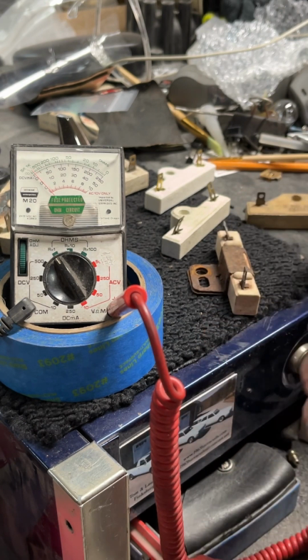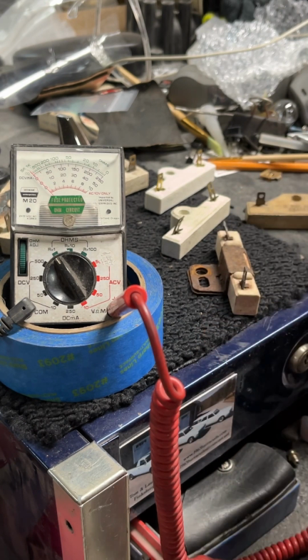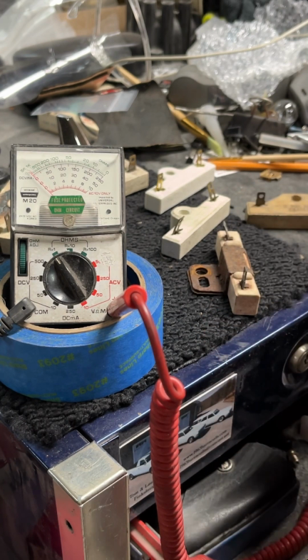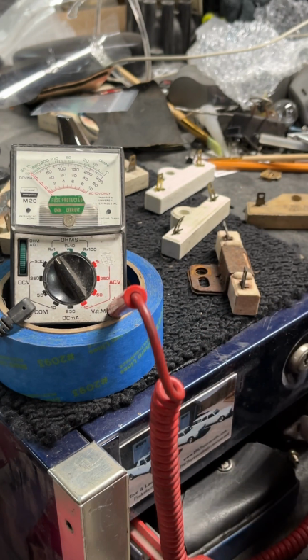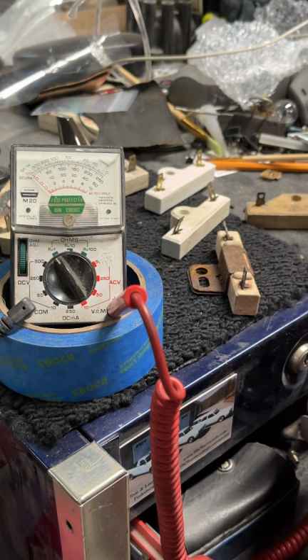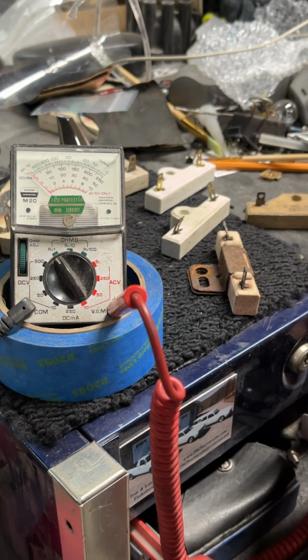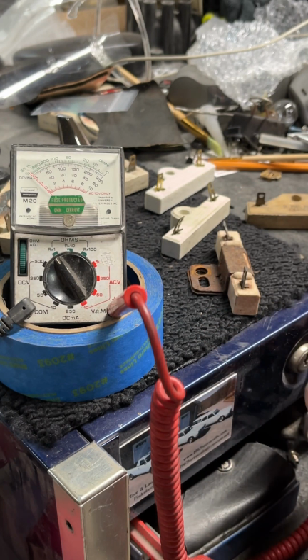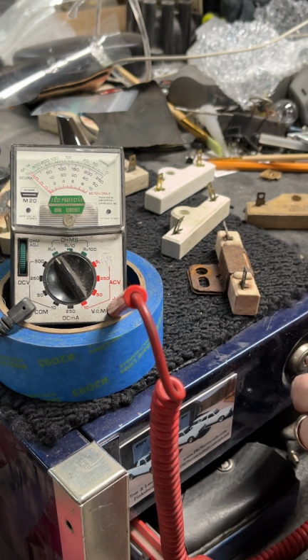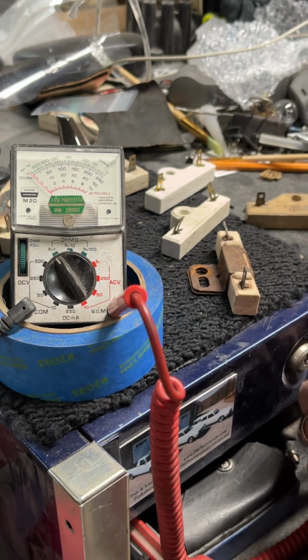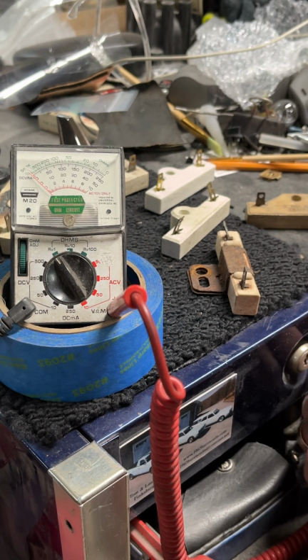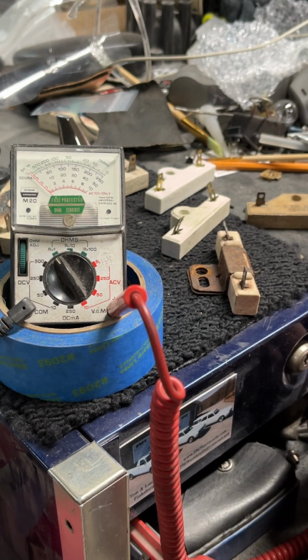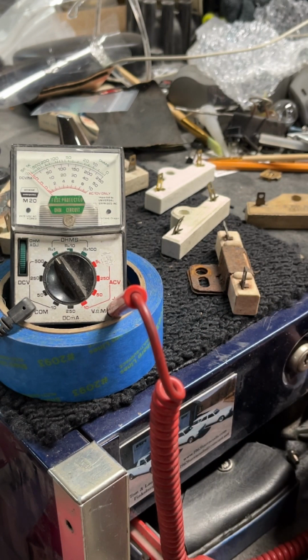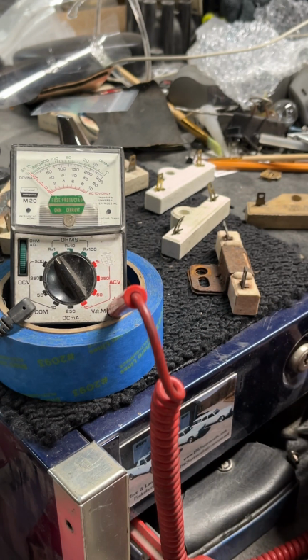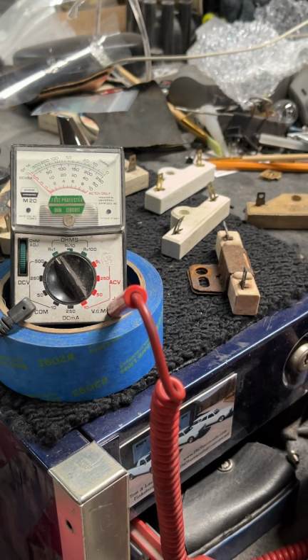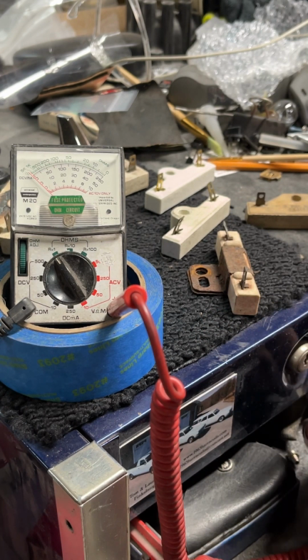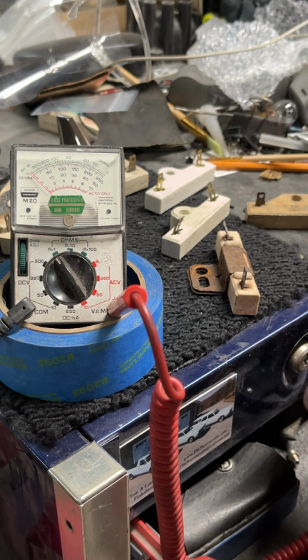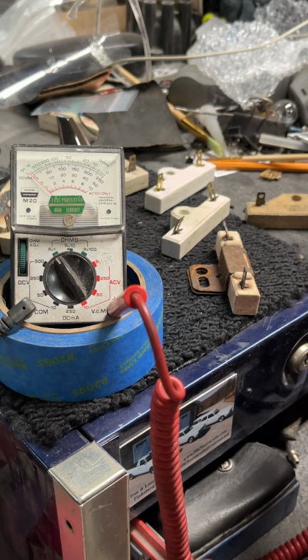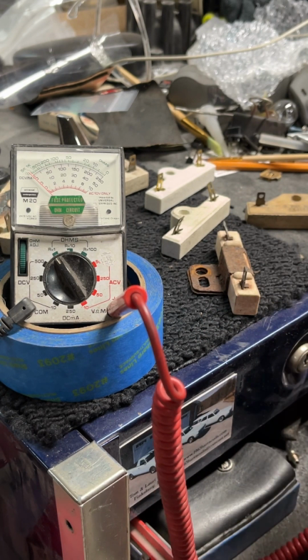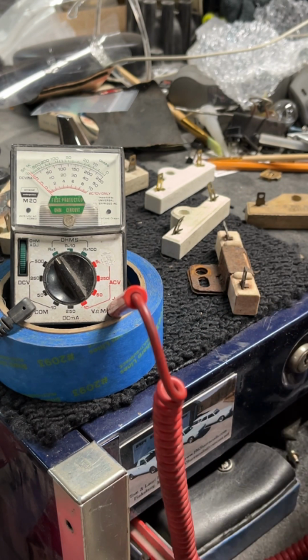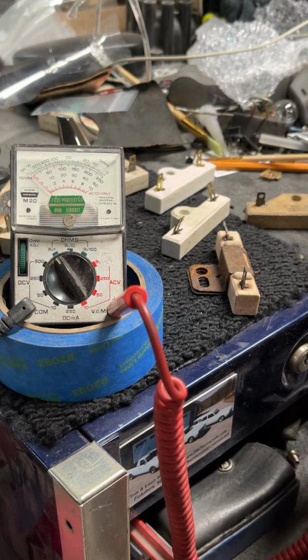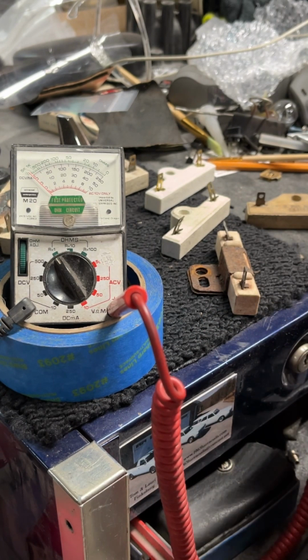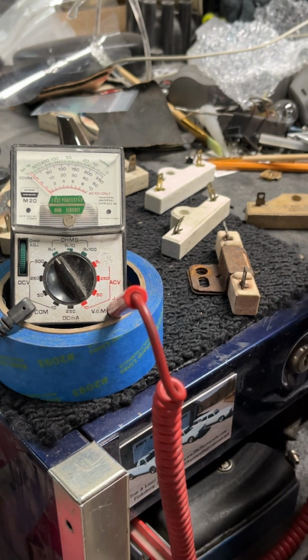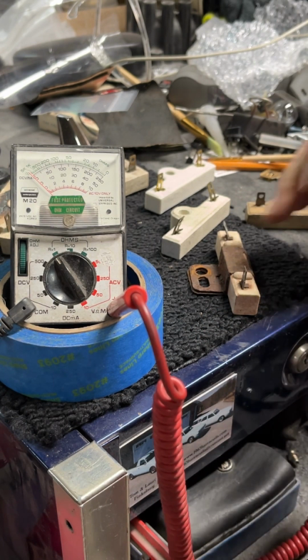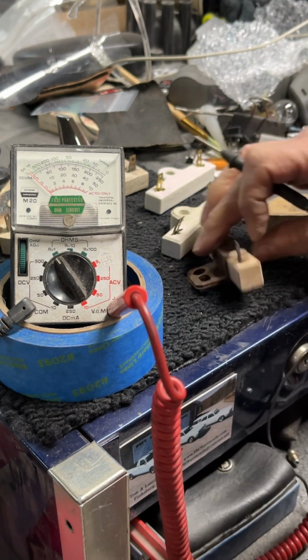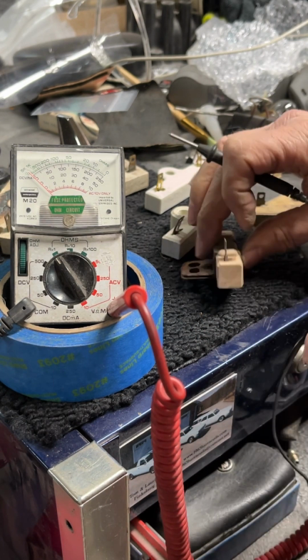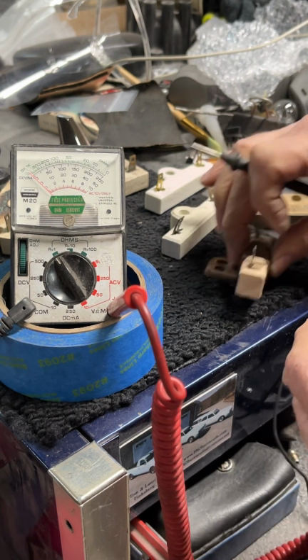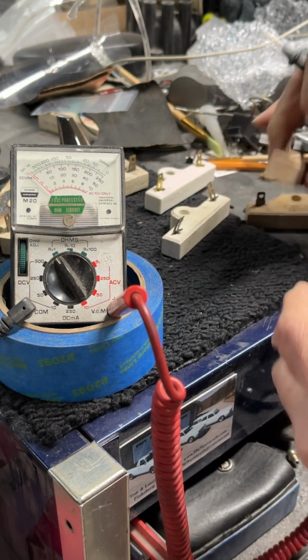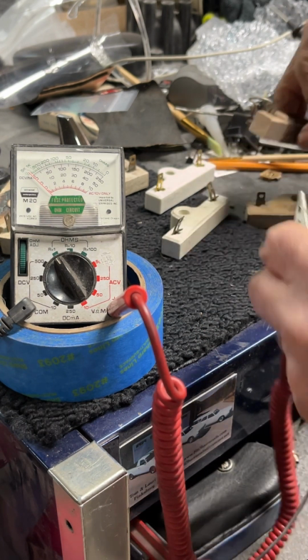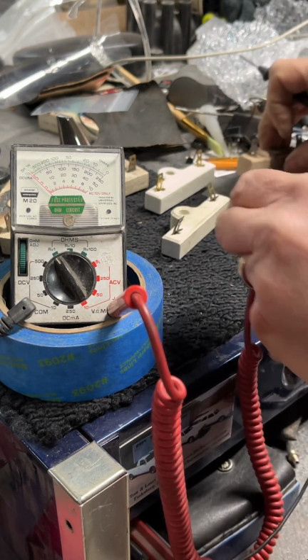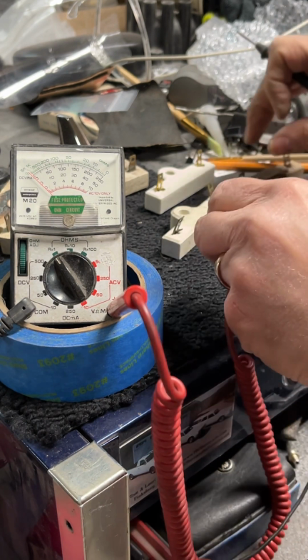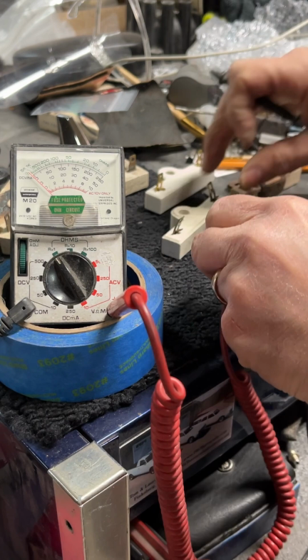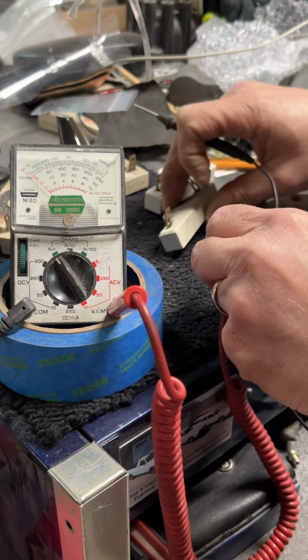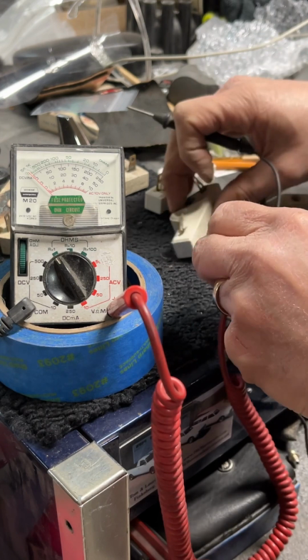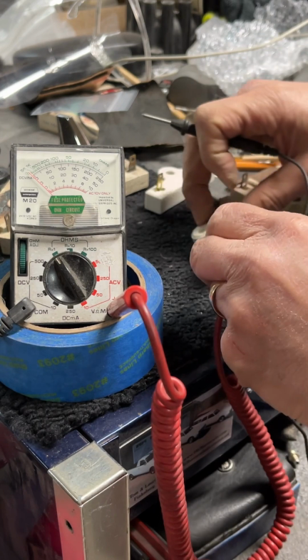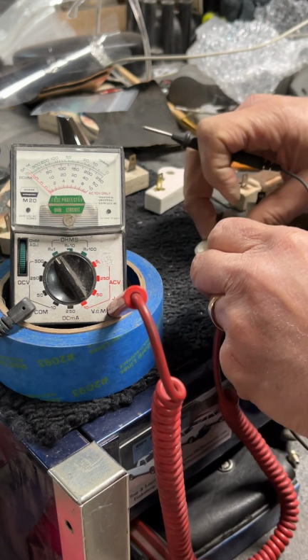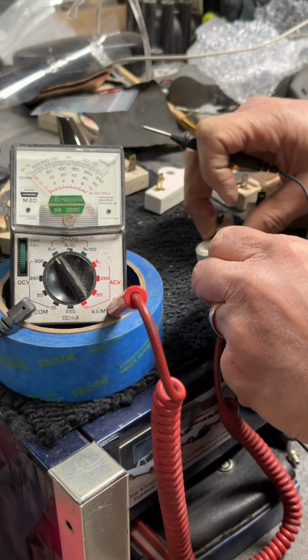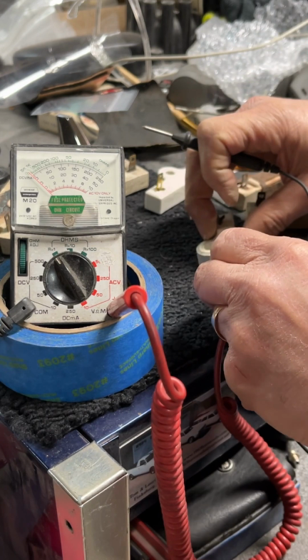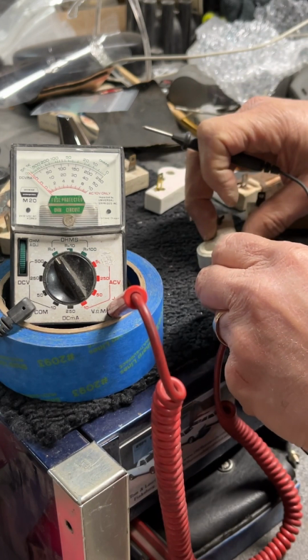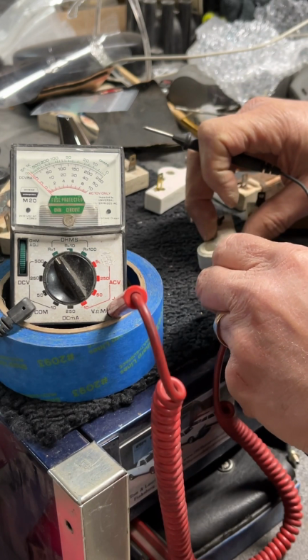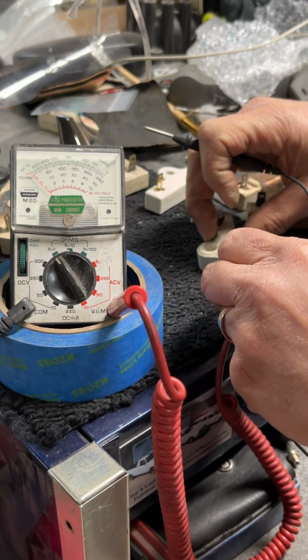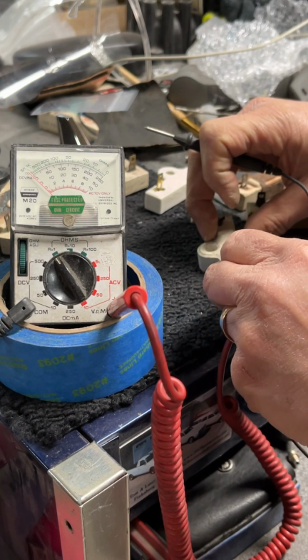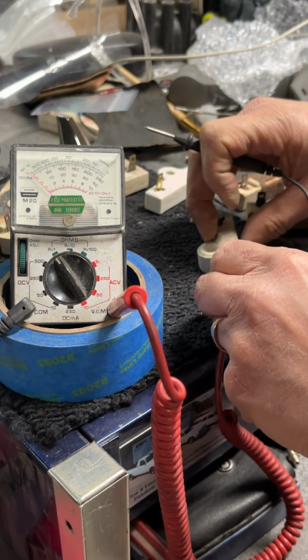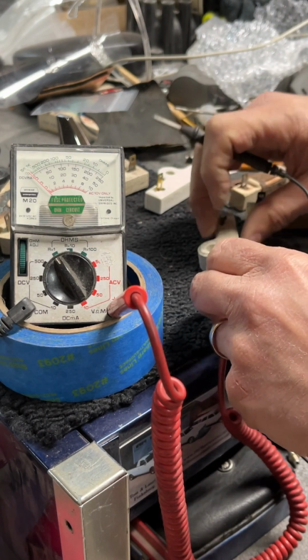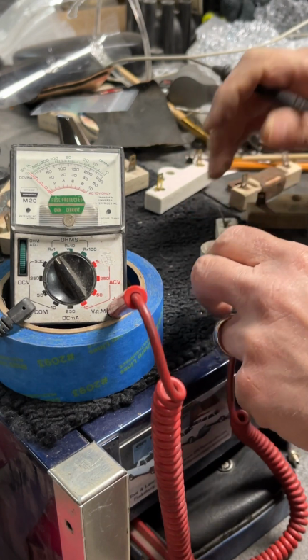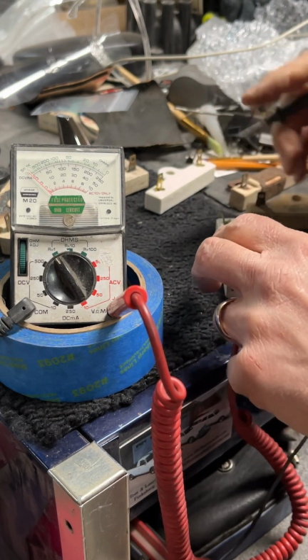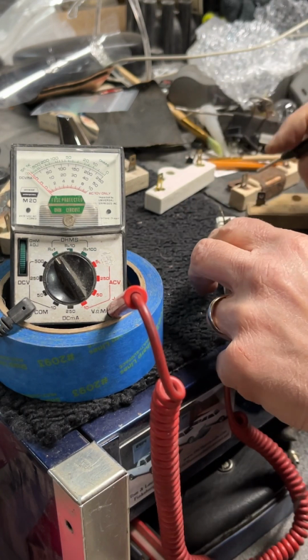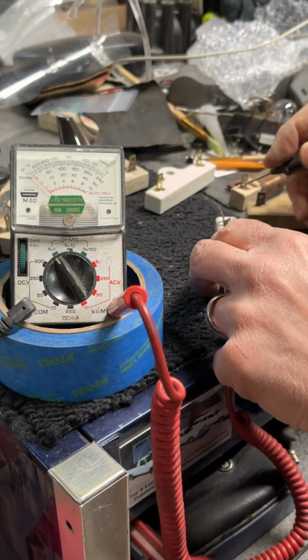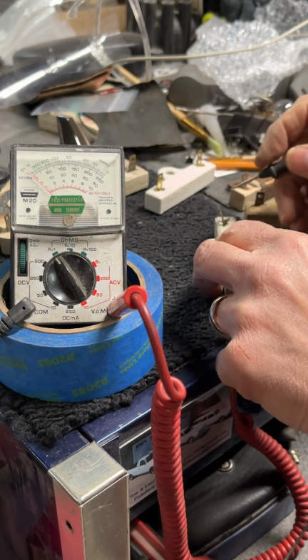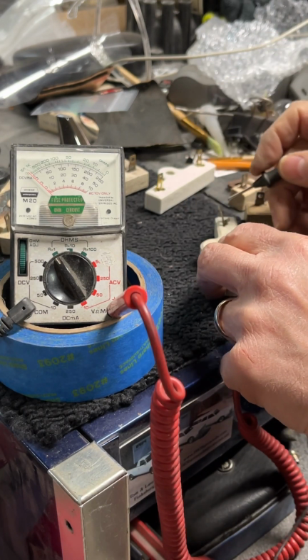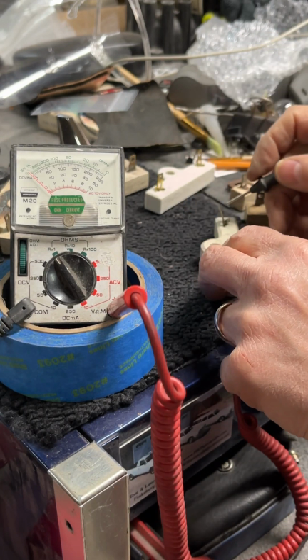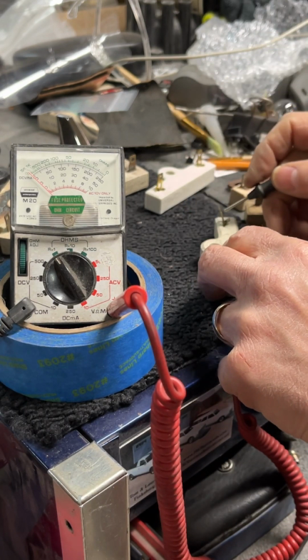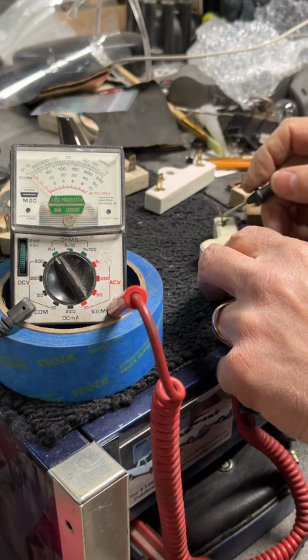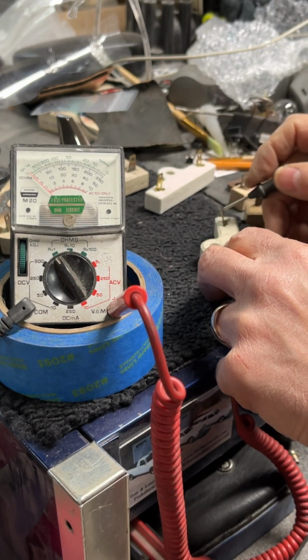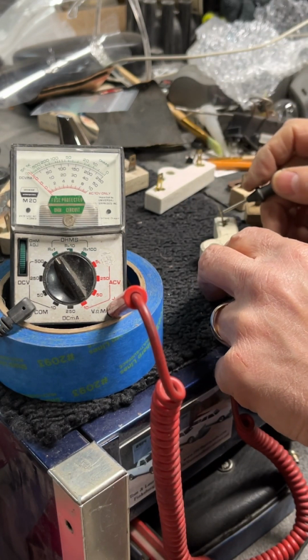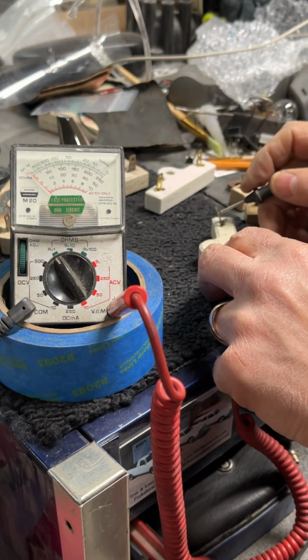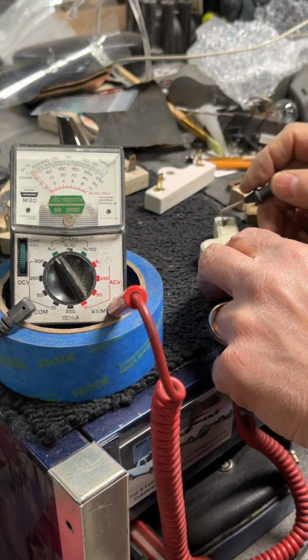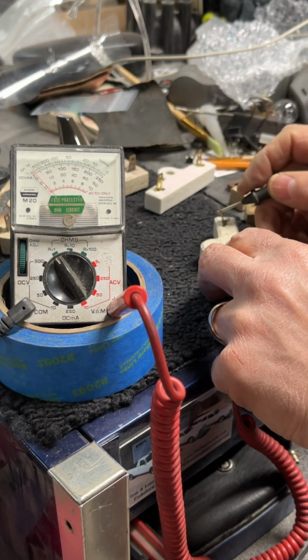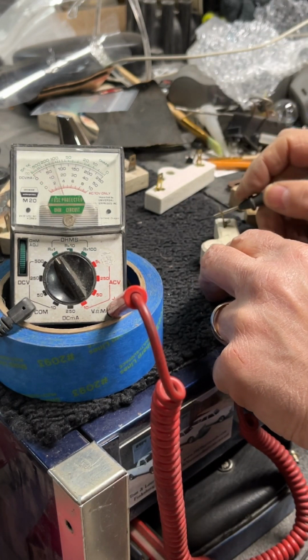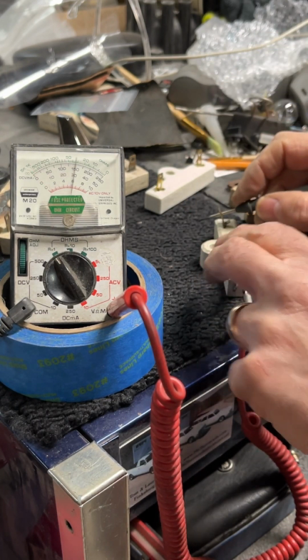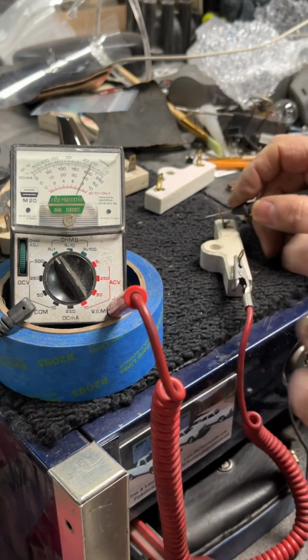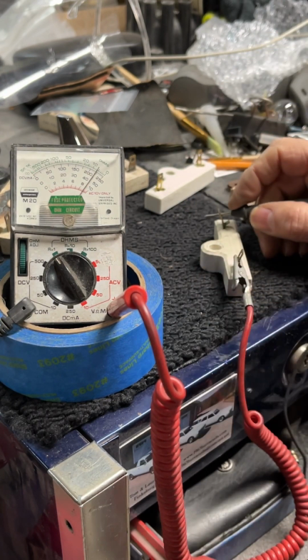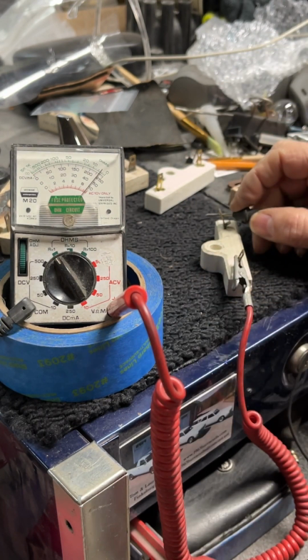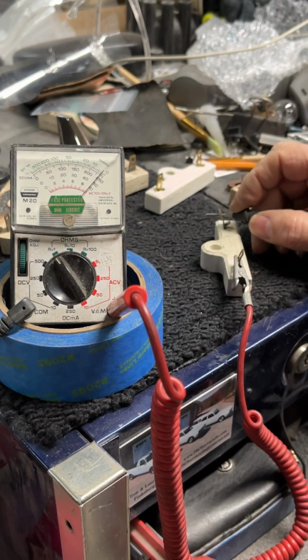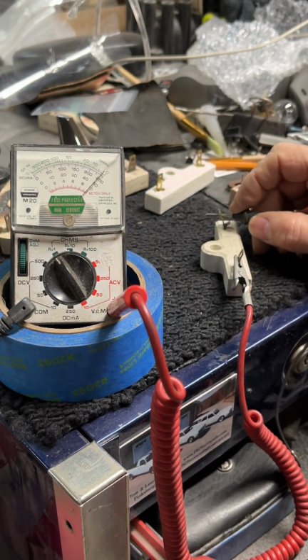So test your ballast resistors, make sure you got a good one in the car, and make sure you have a spare — always.